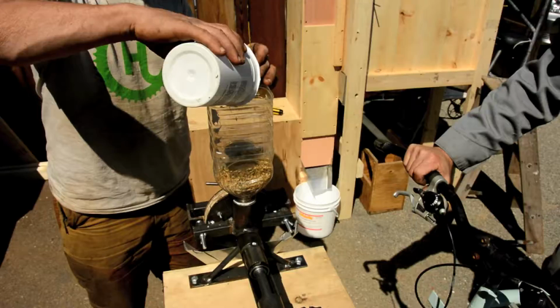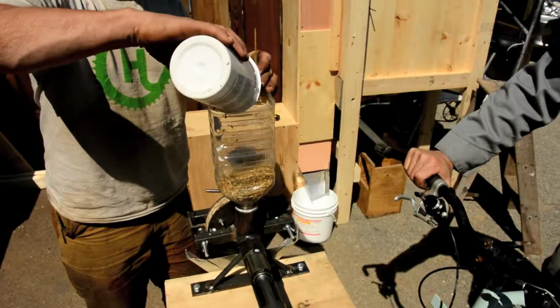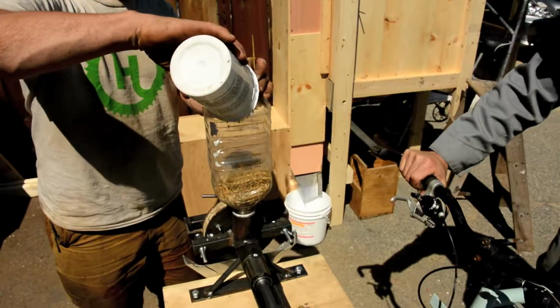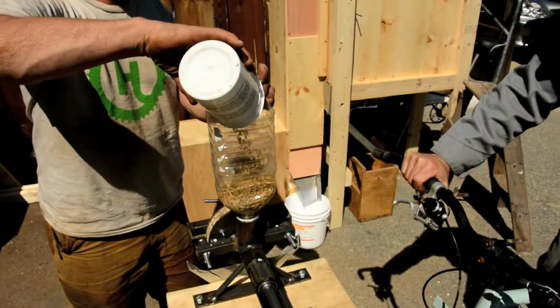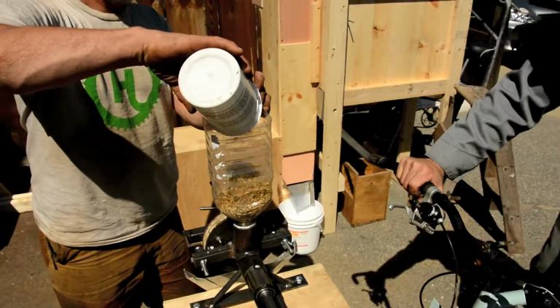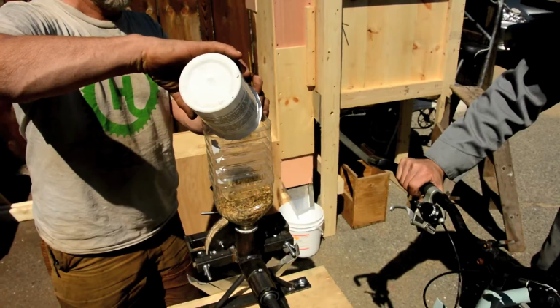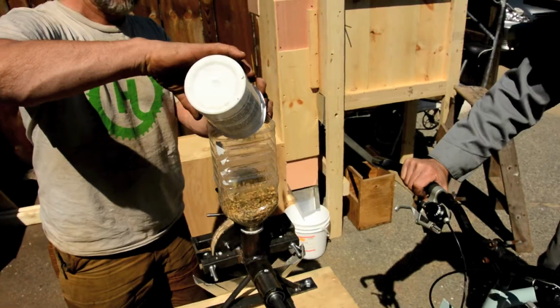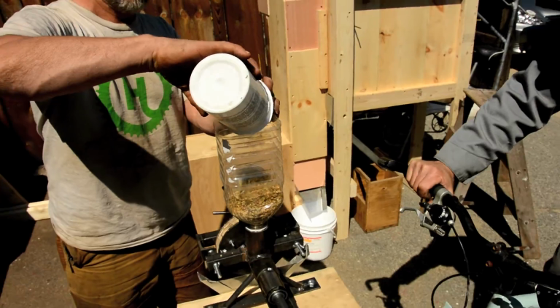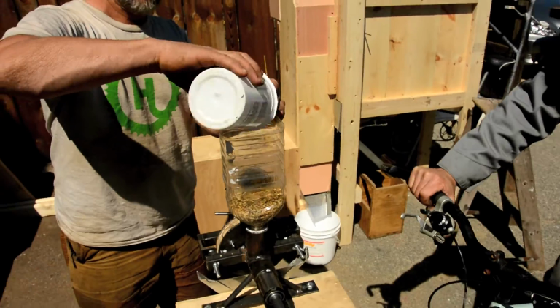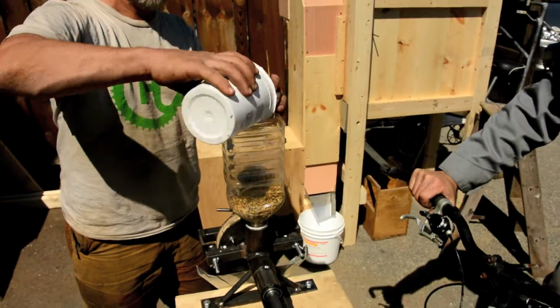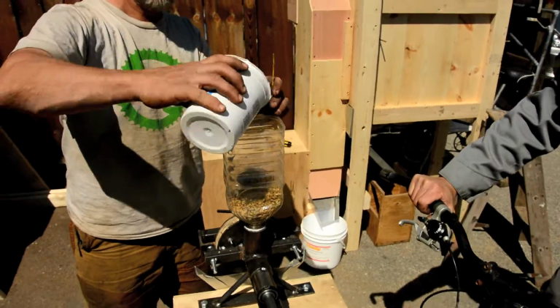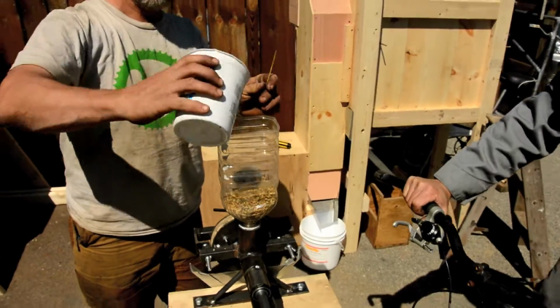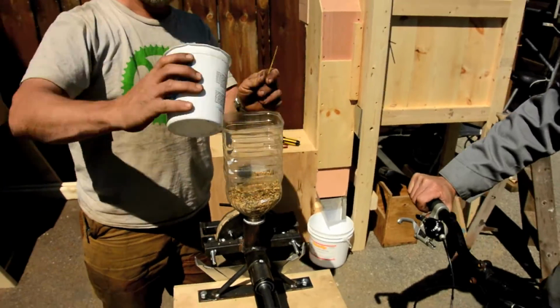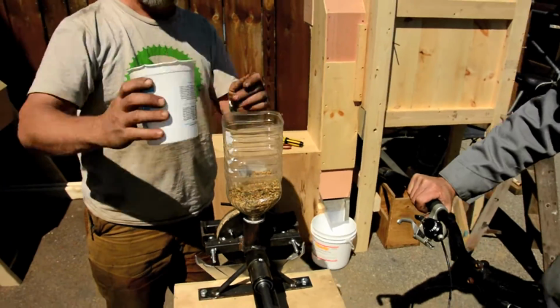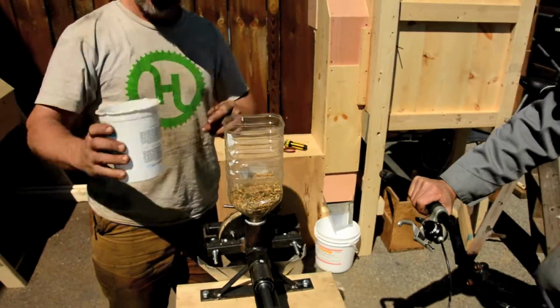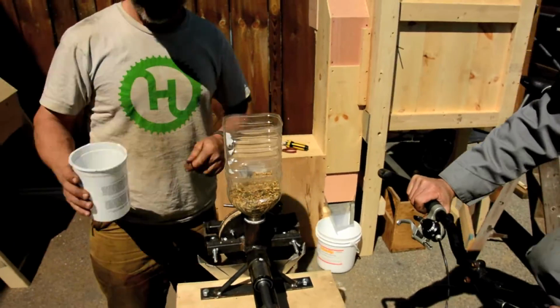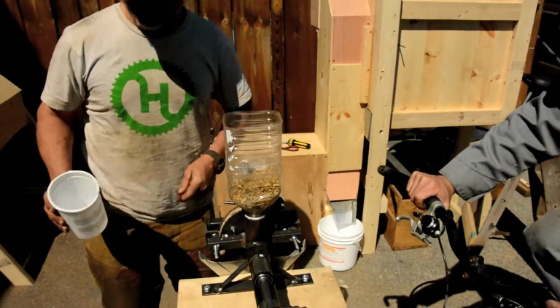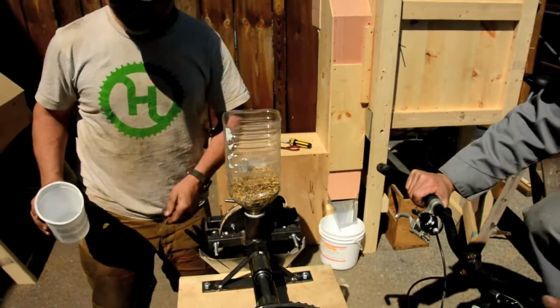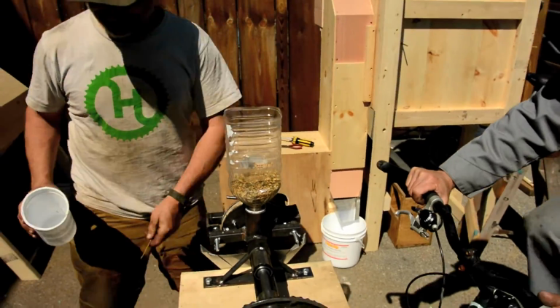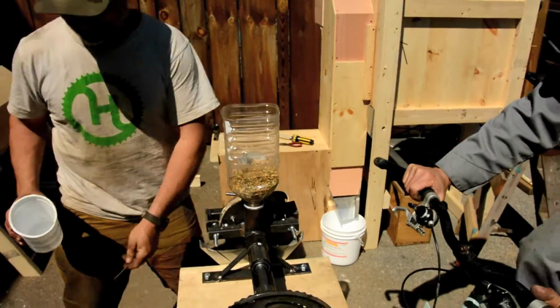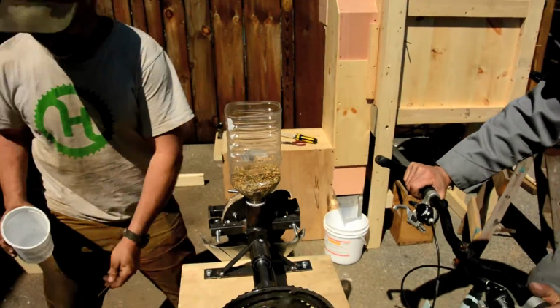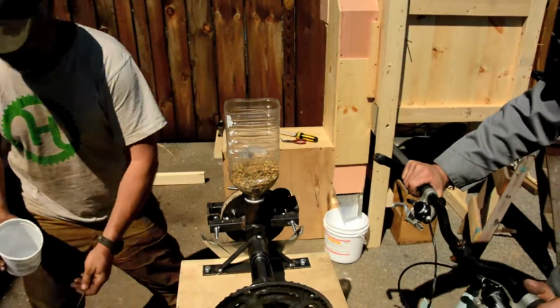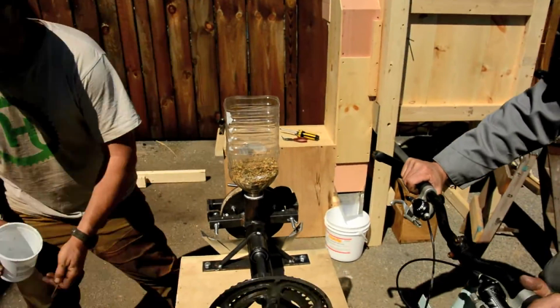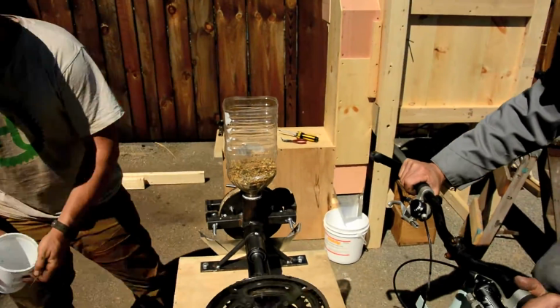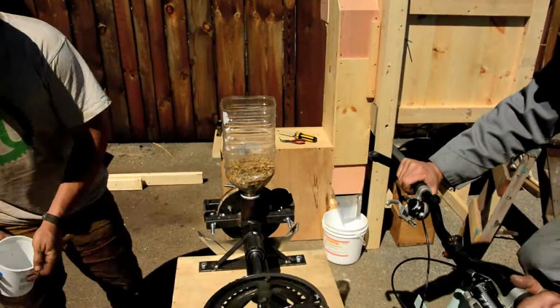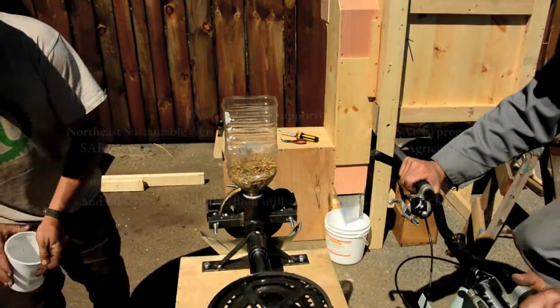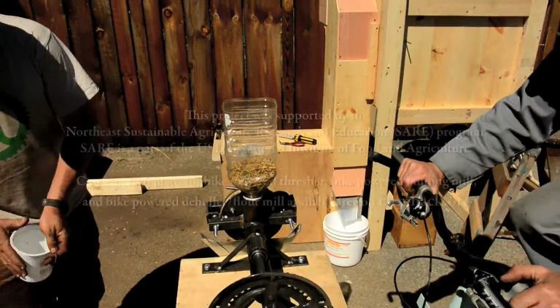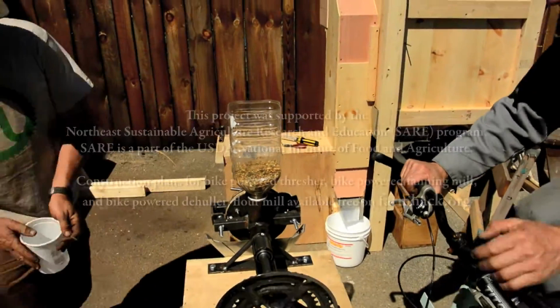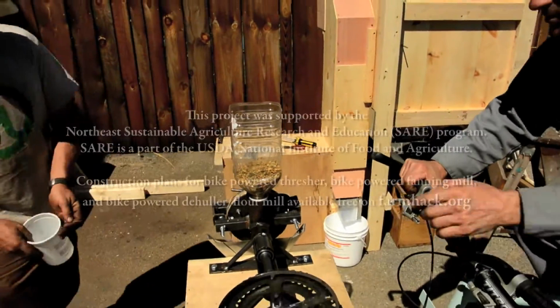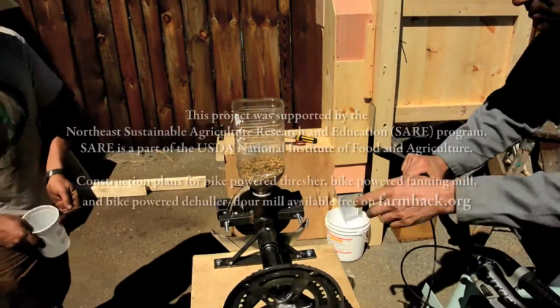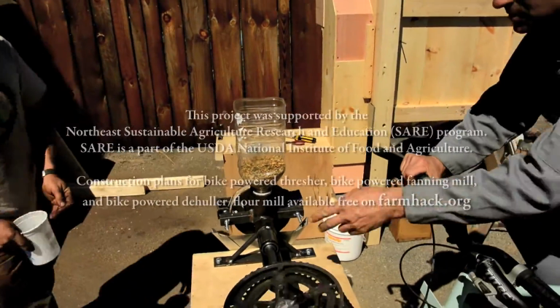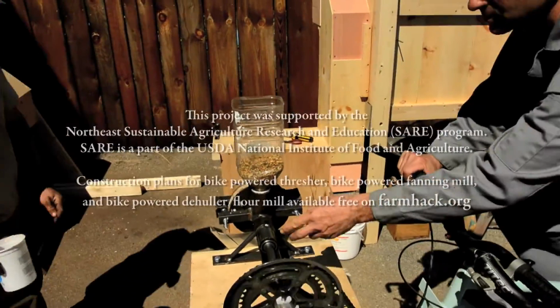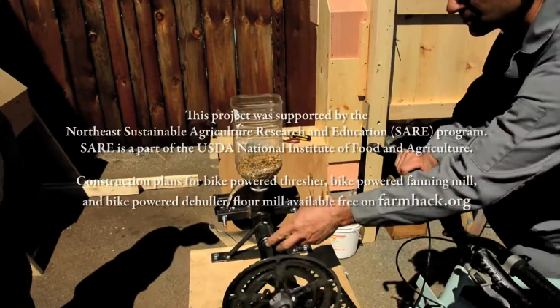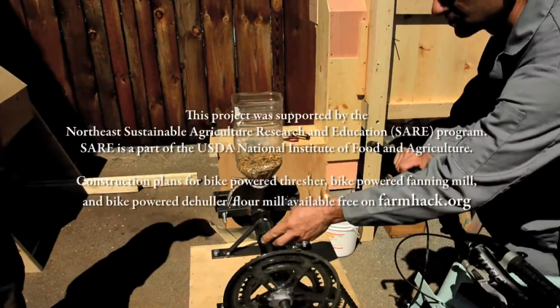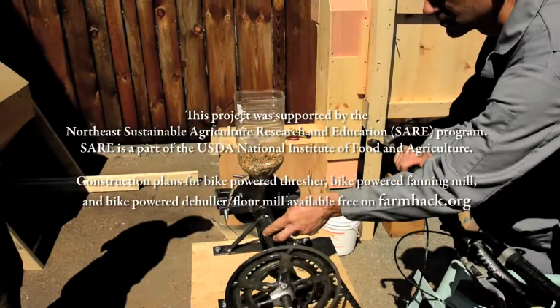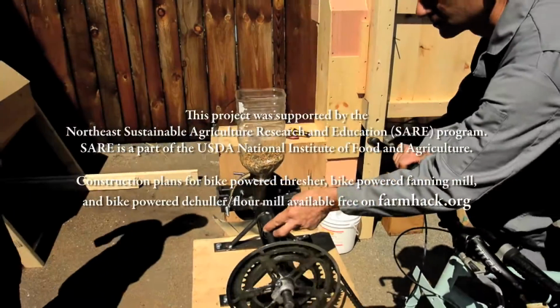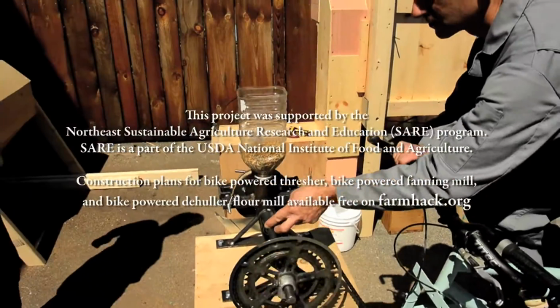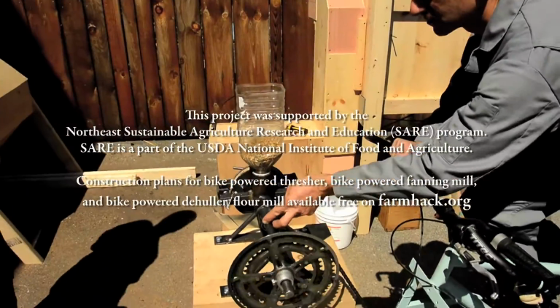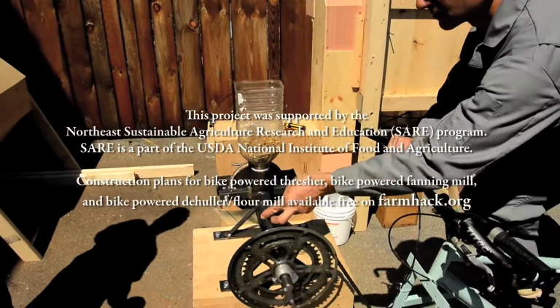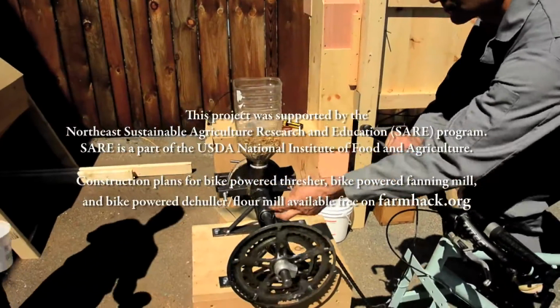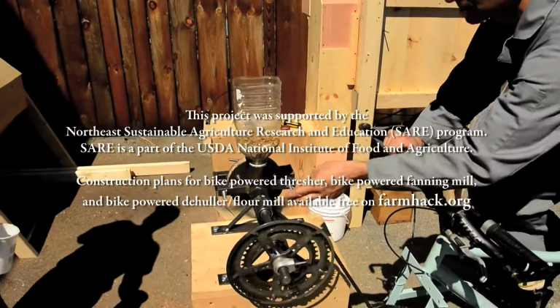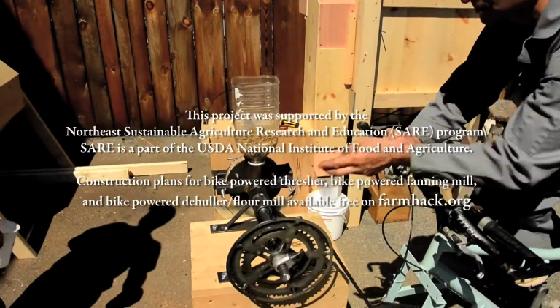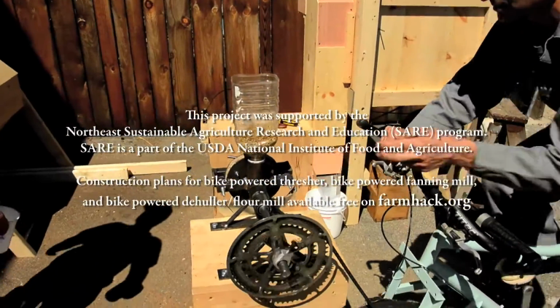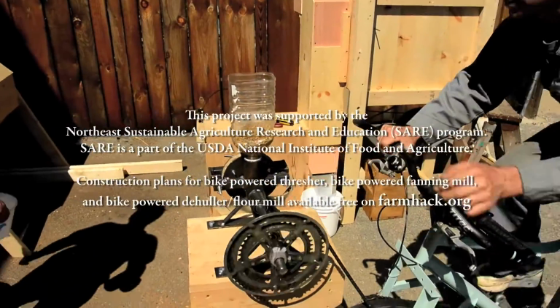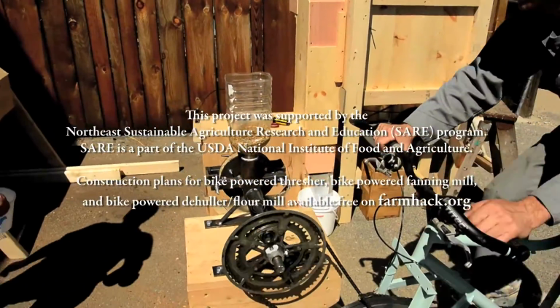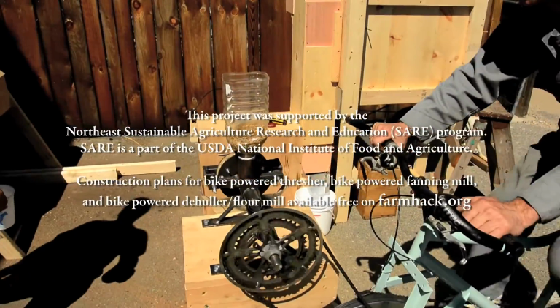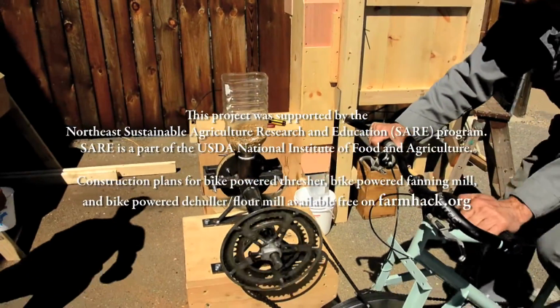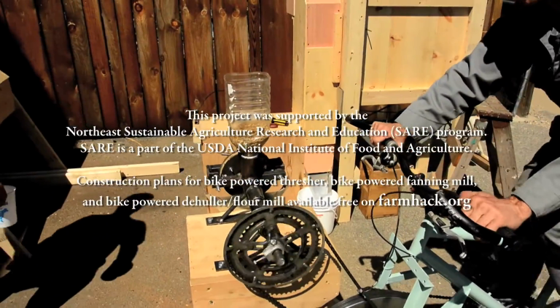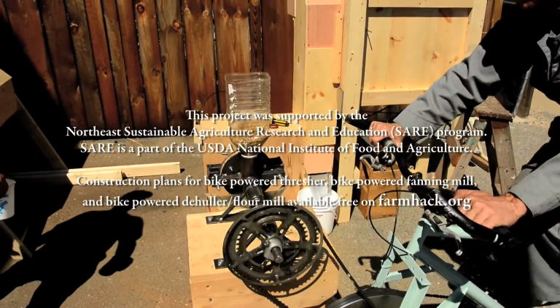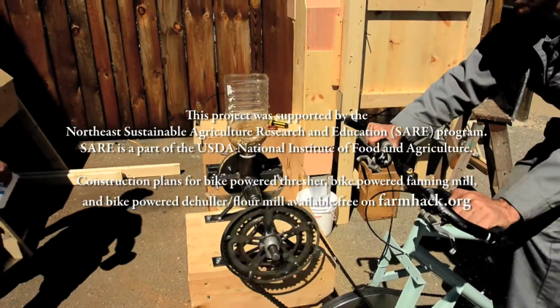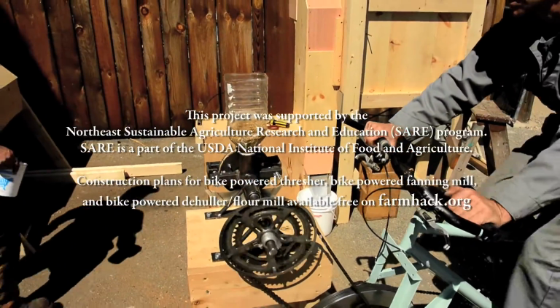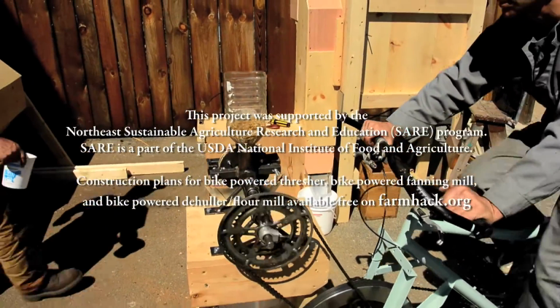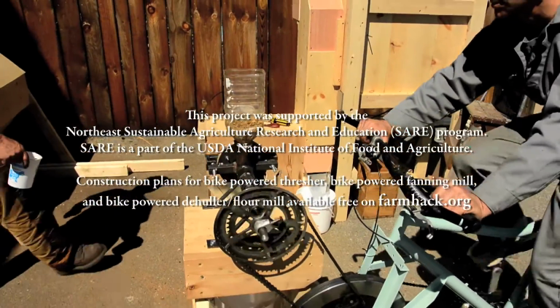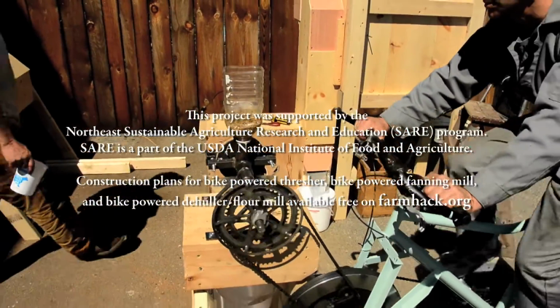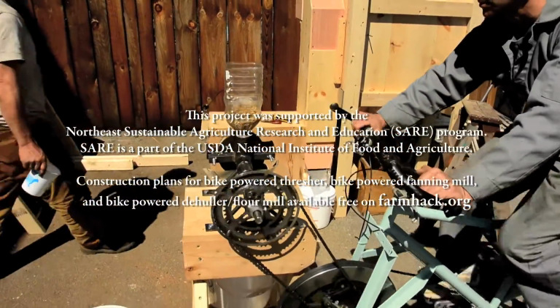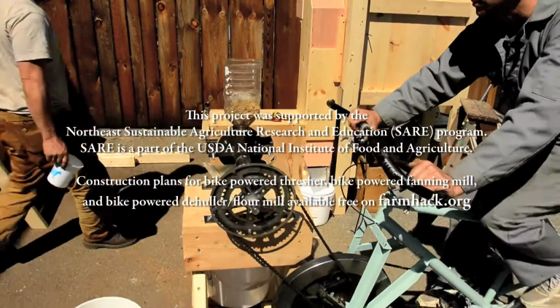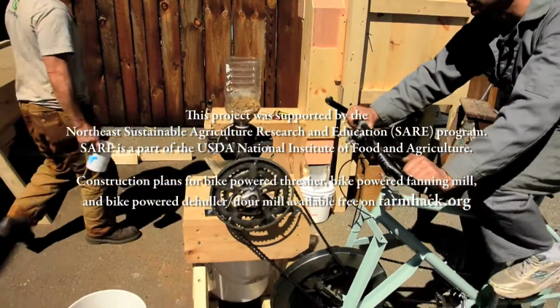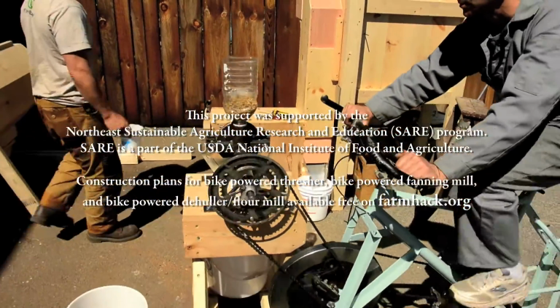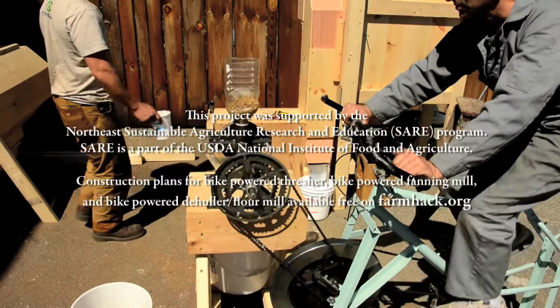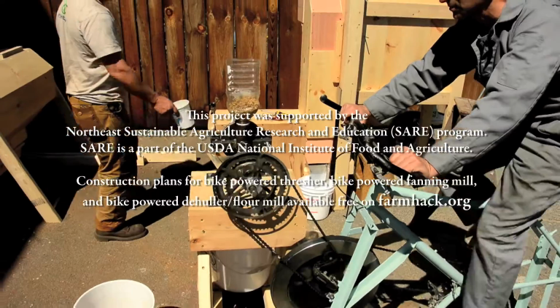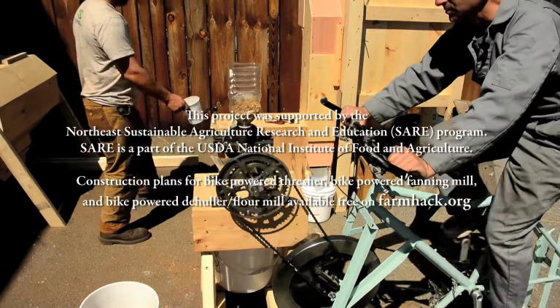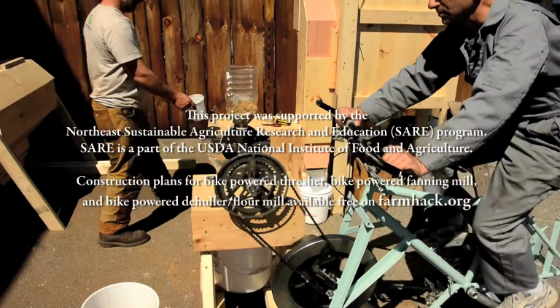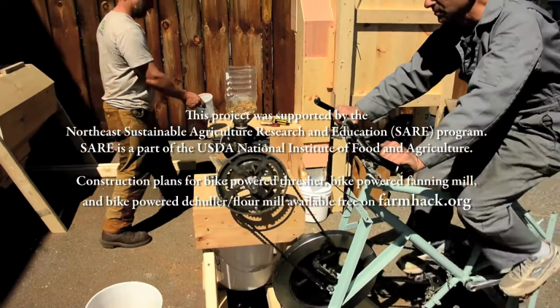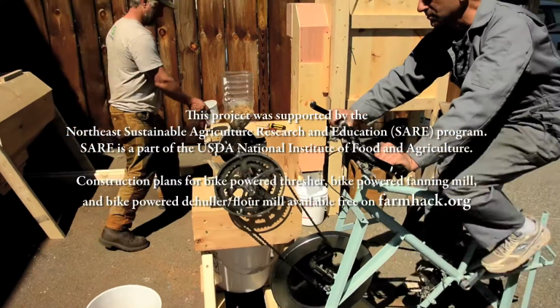That's all there is to it. It was built from just a regular bike plus some old bed frame angle iron.